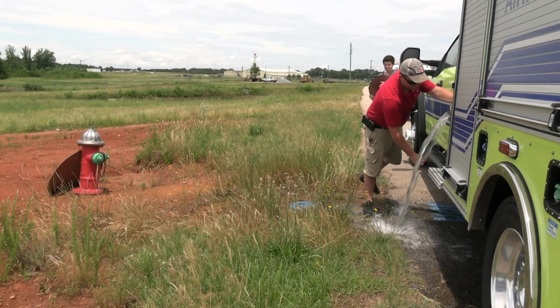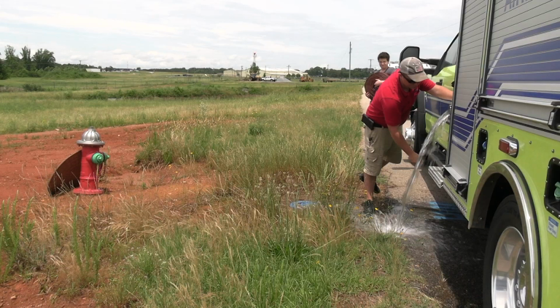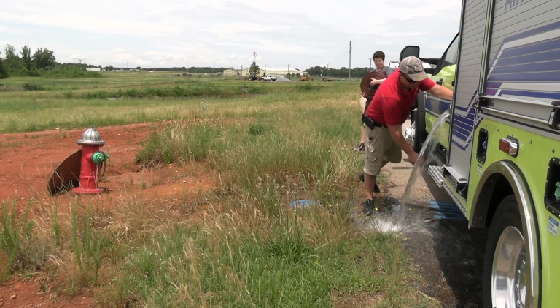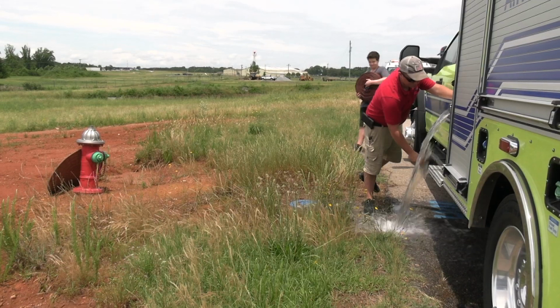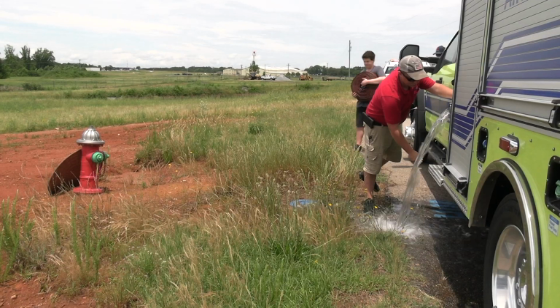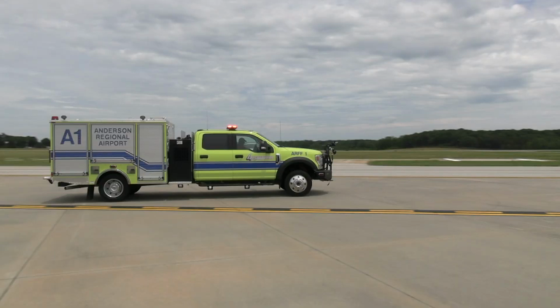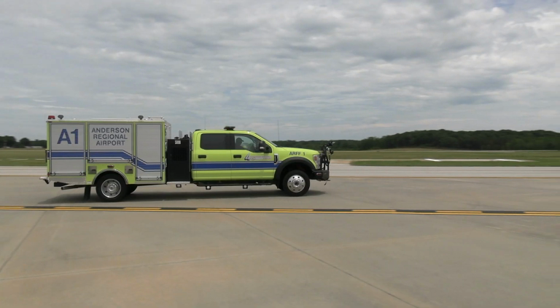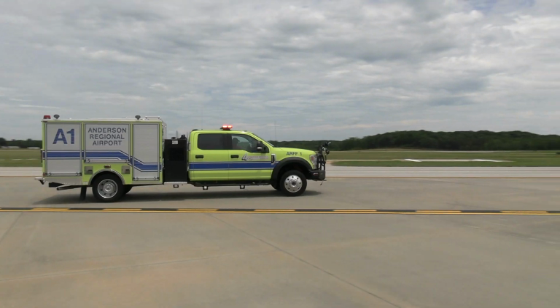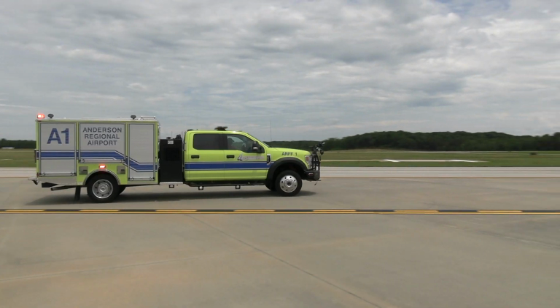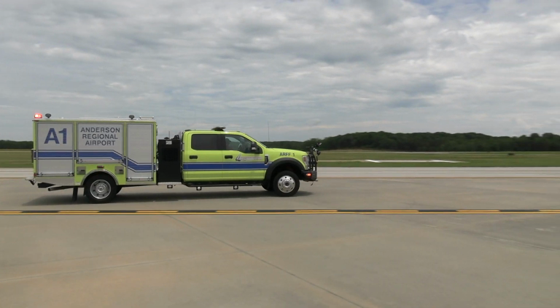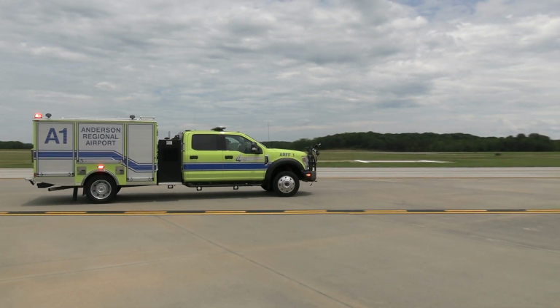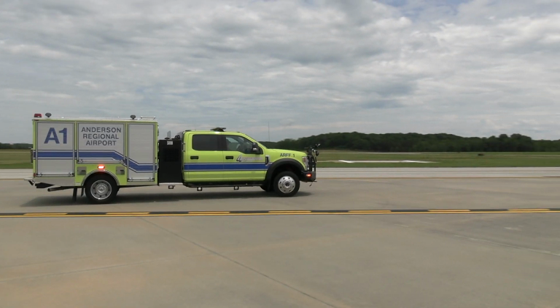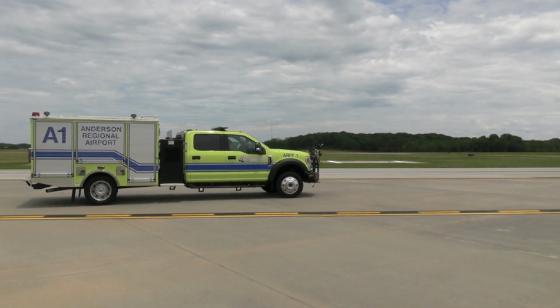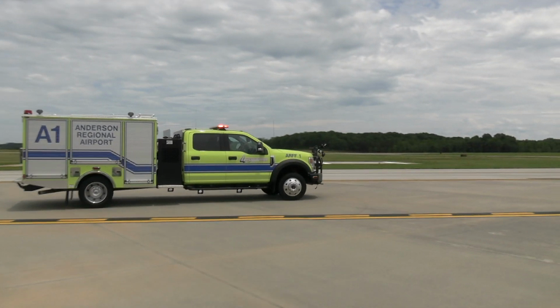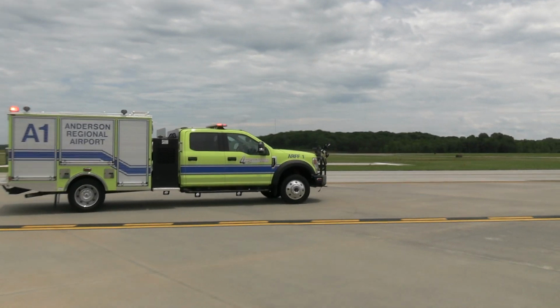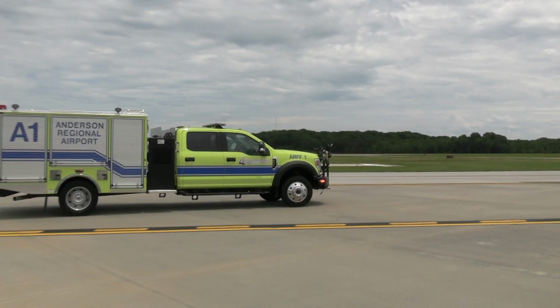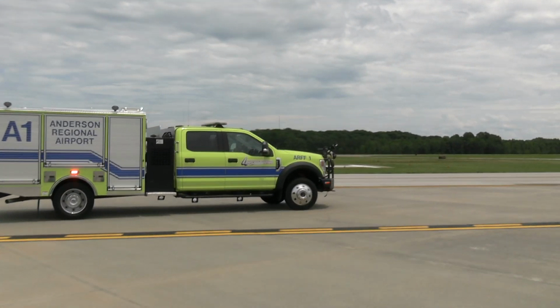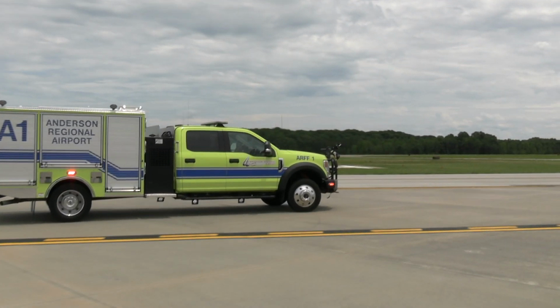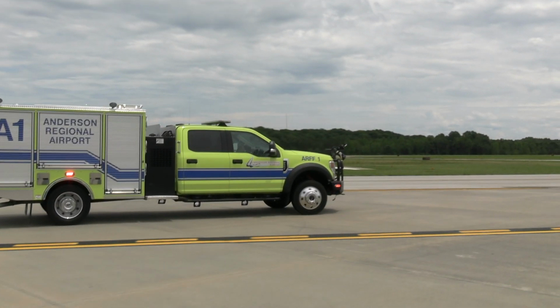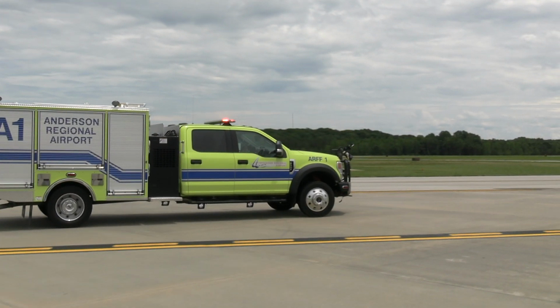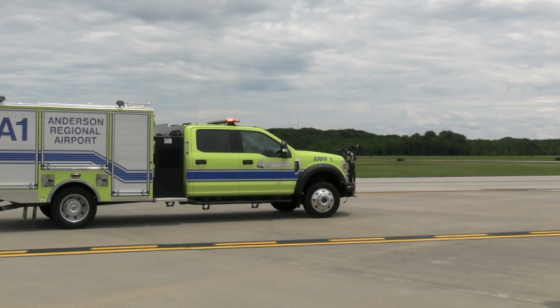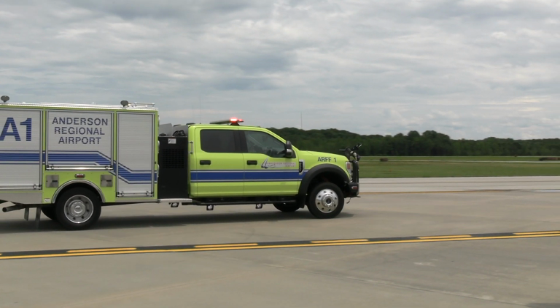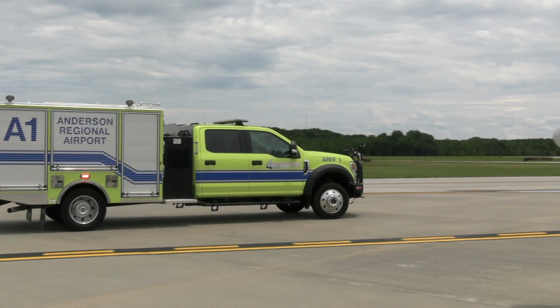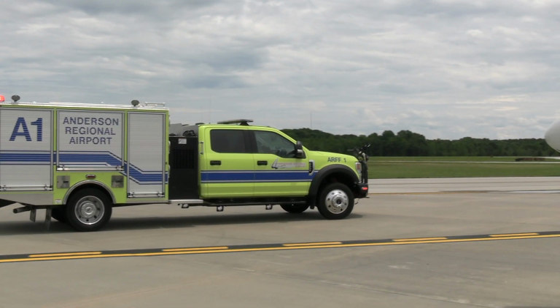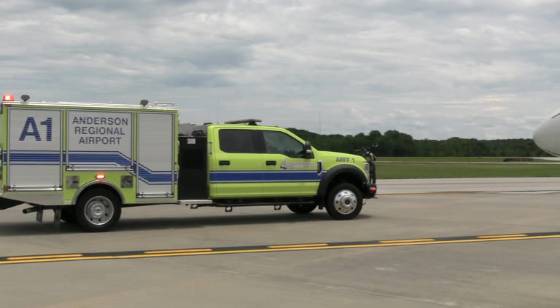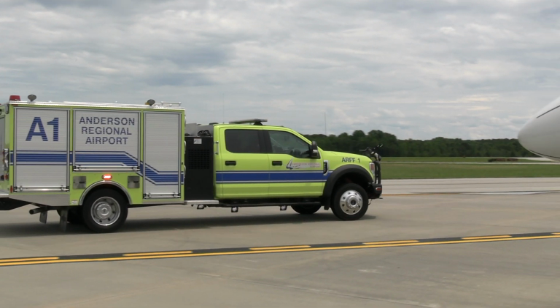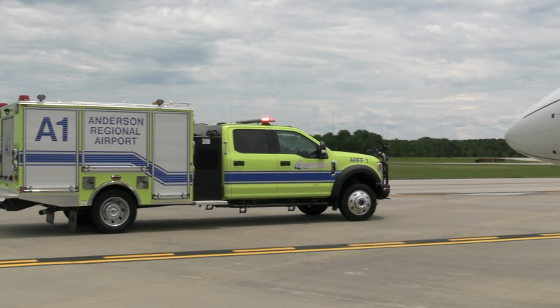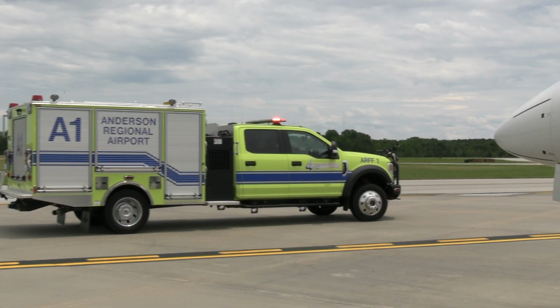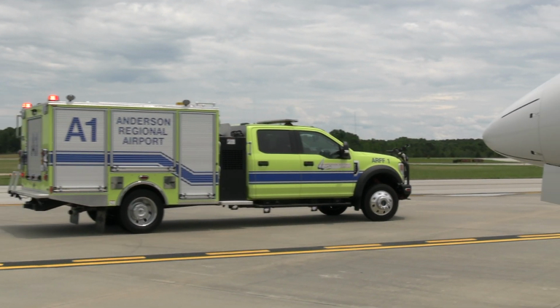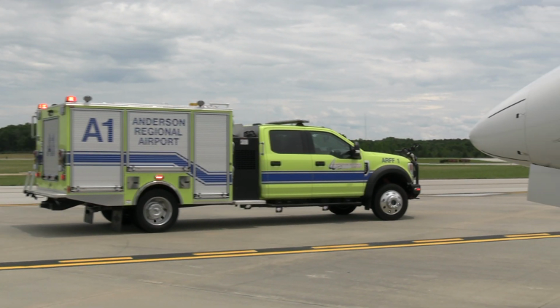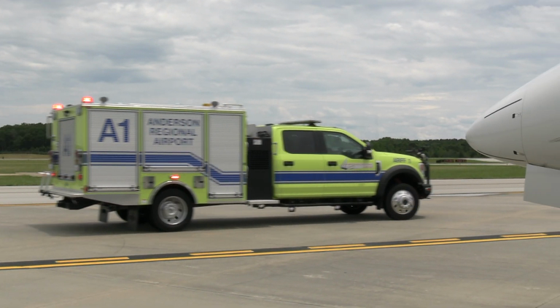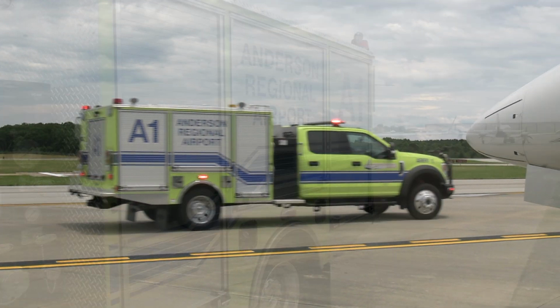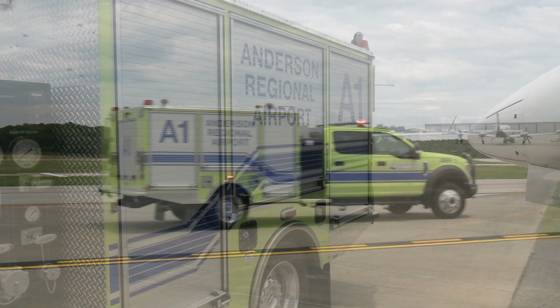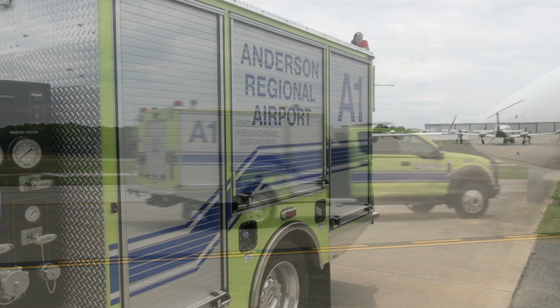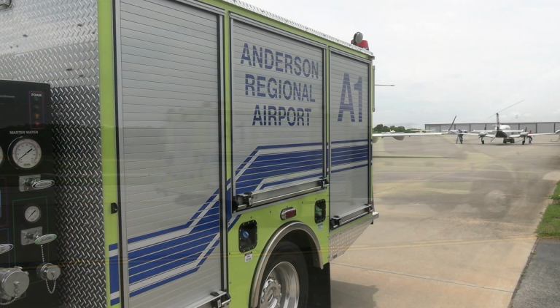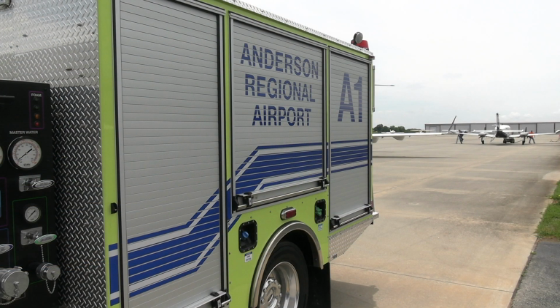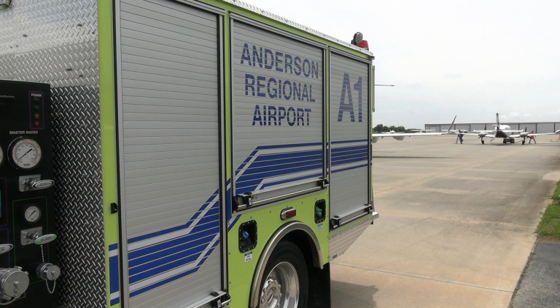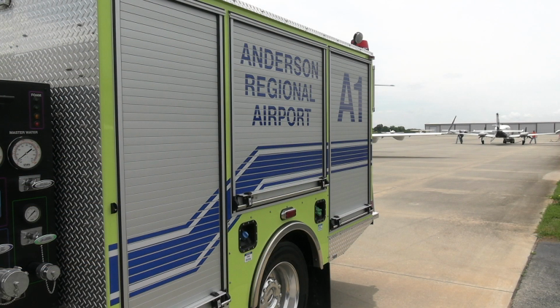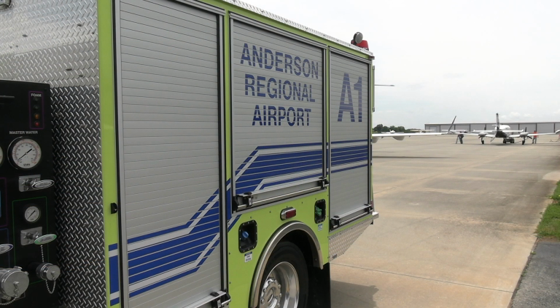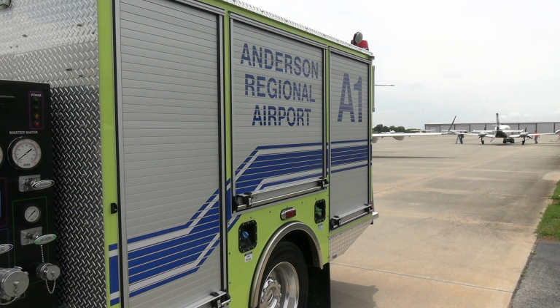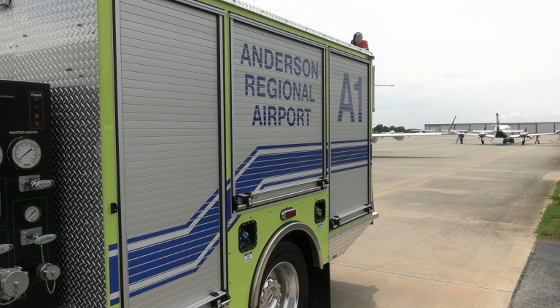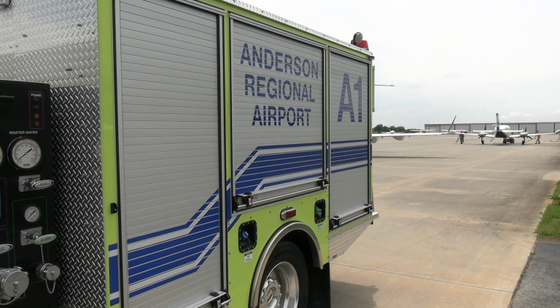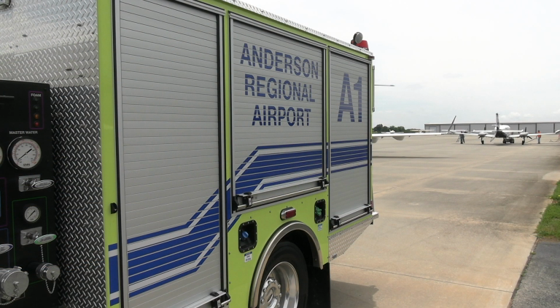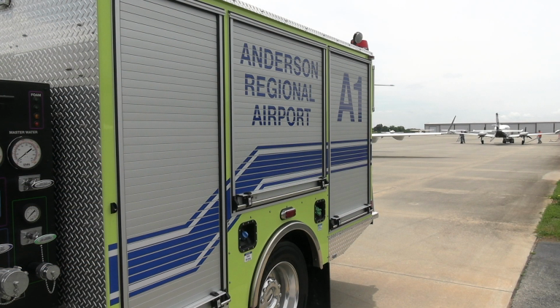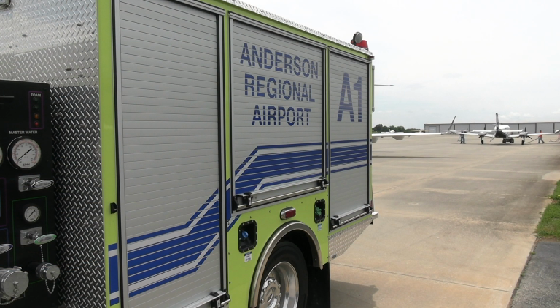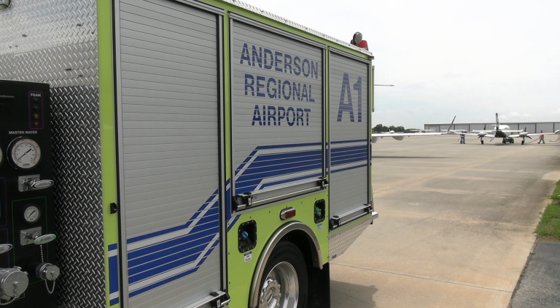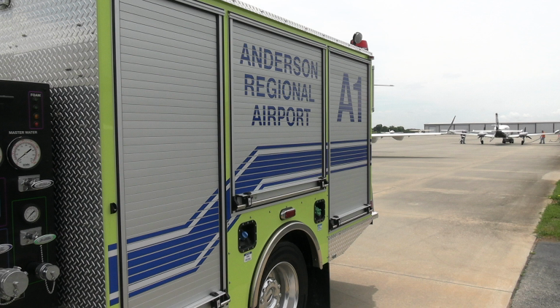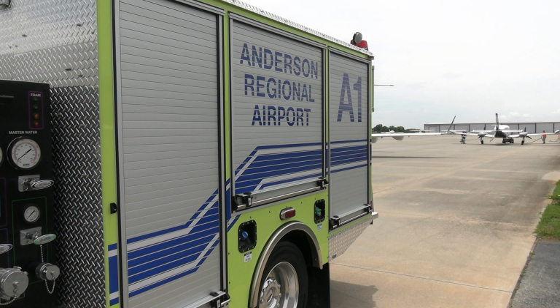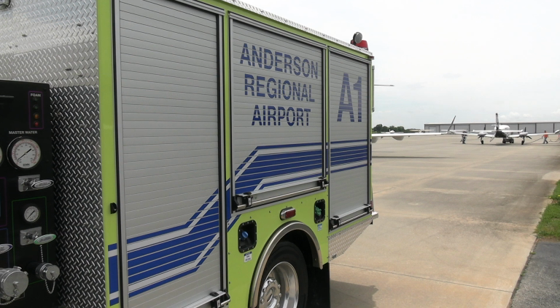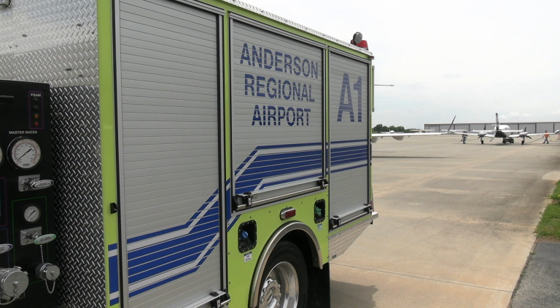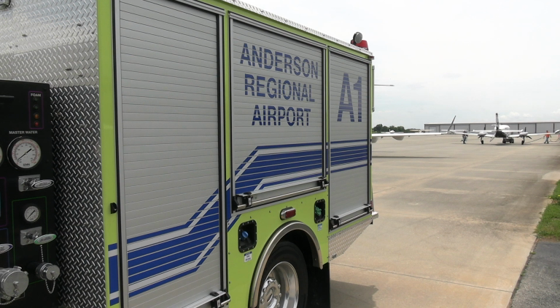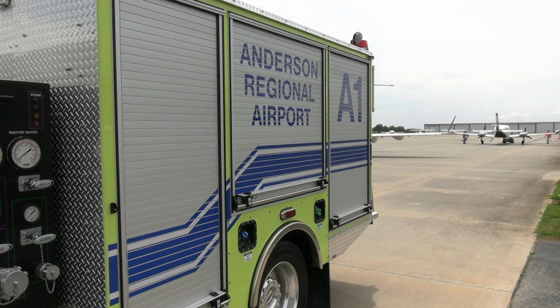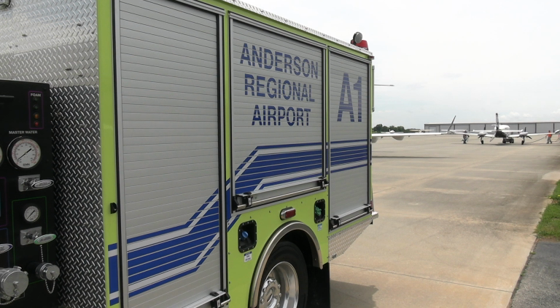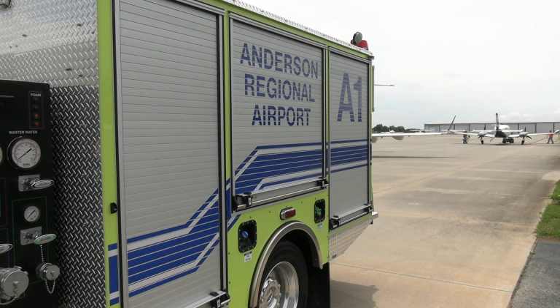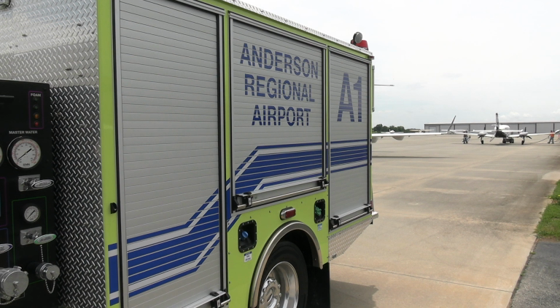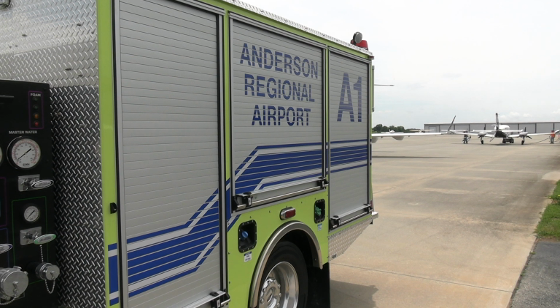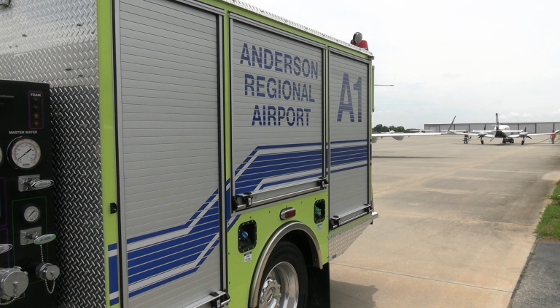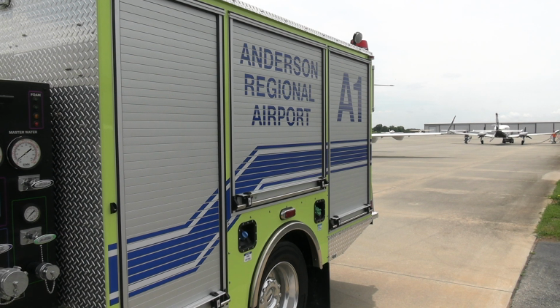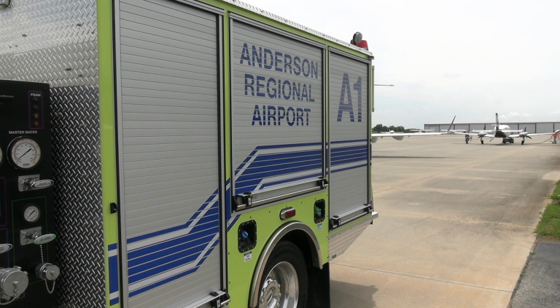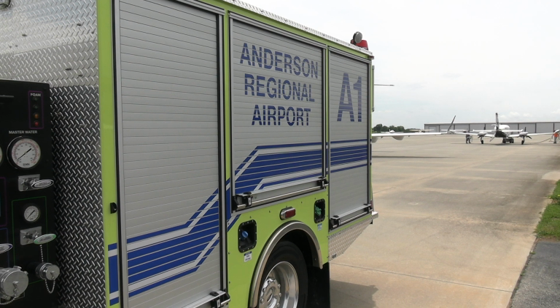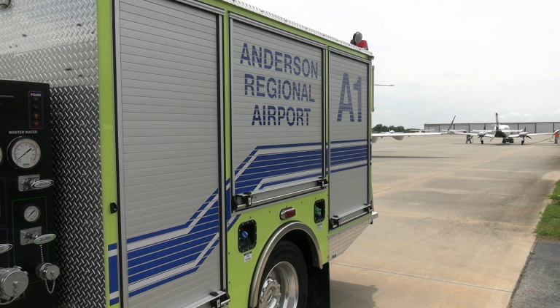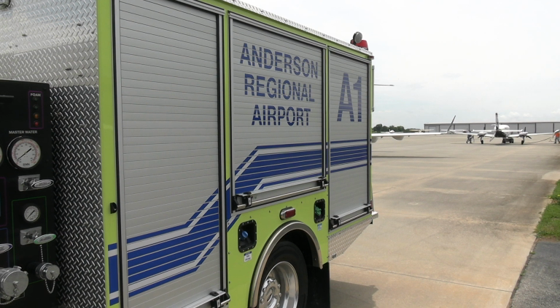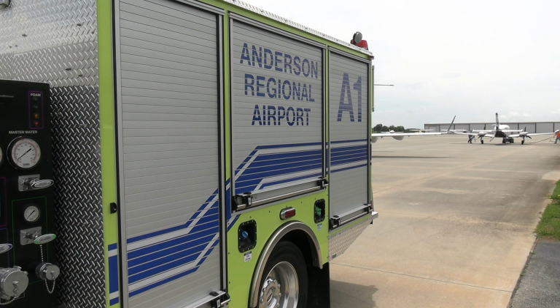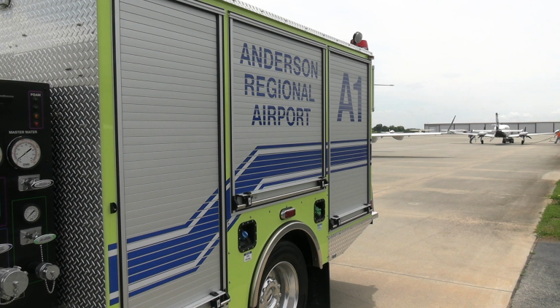The FAA paid 90 percent of the funds, the state paid five percent, and then we paid the other five percent of the truck when it was delivered.